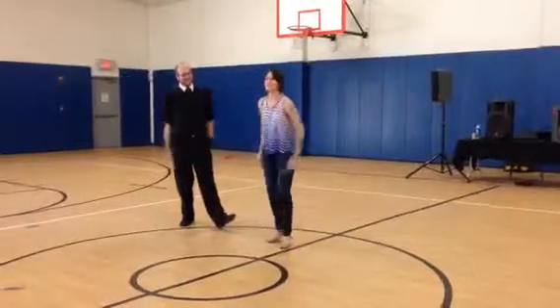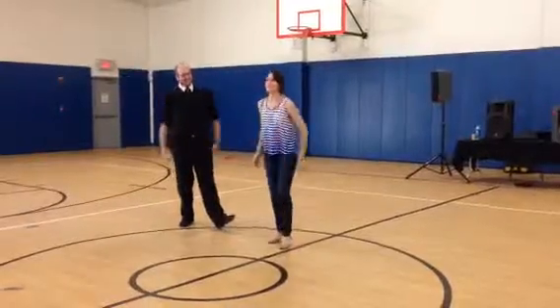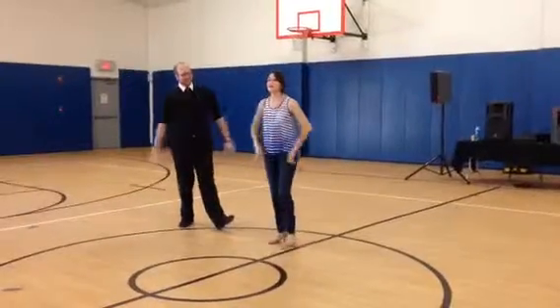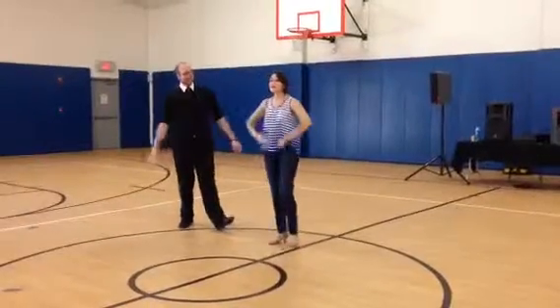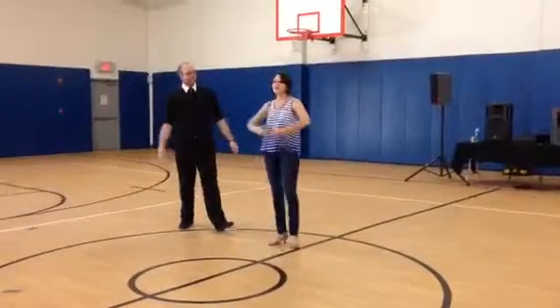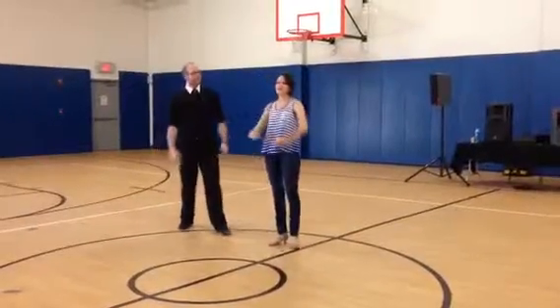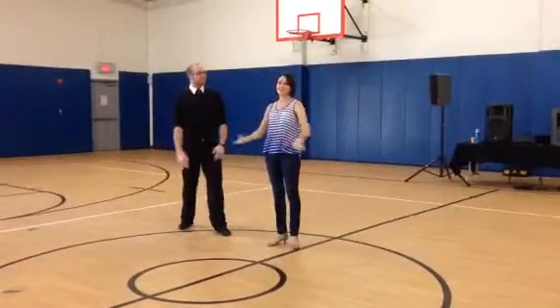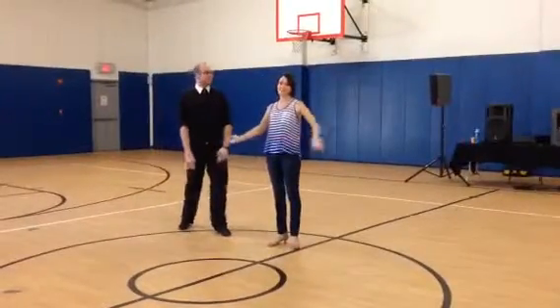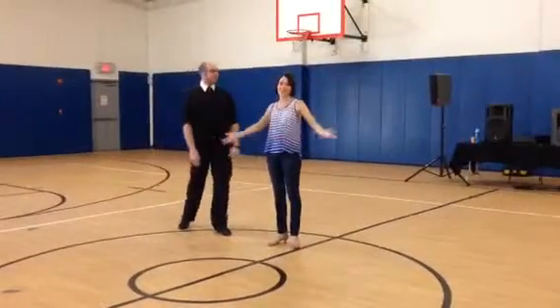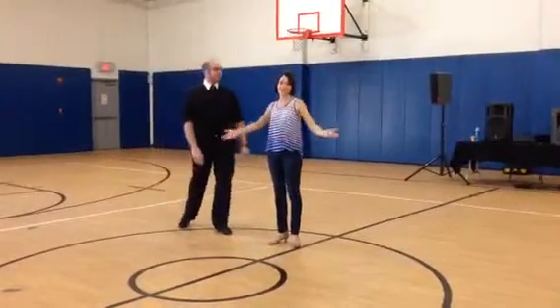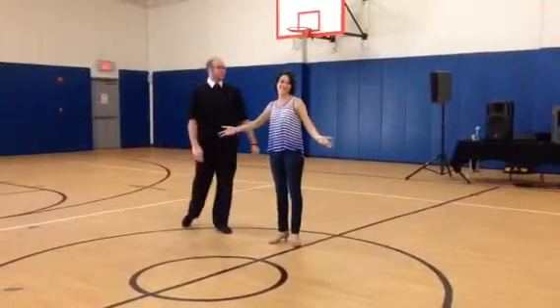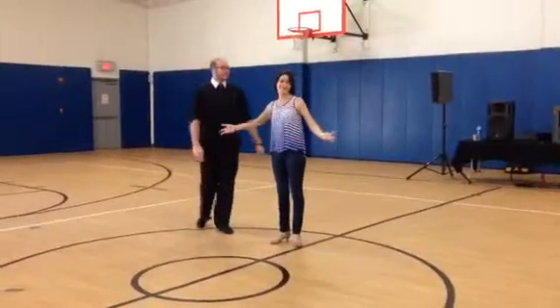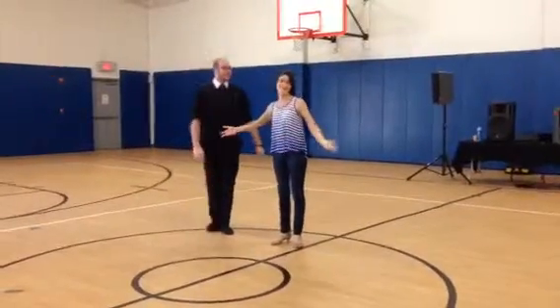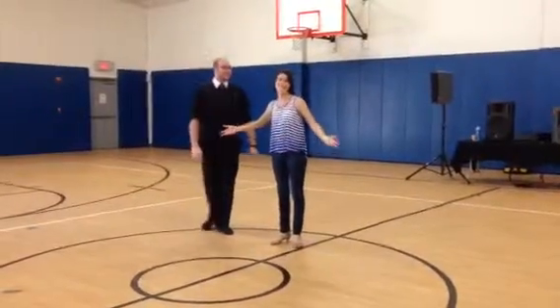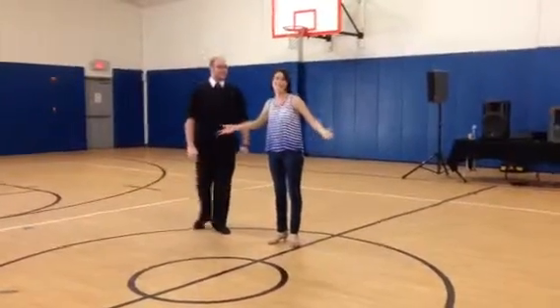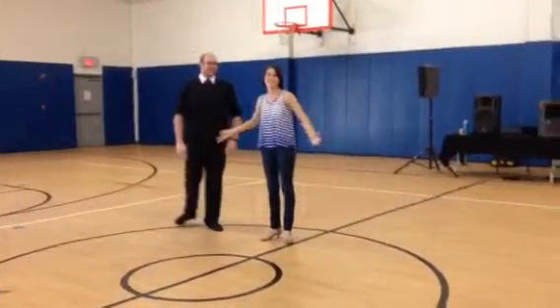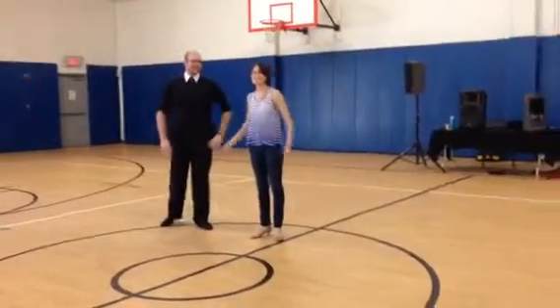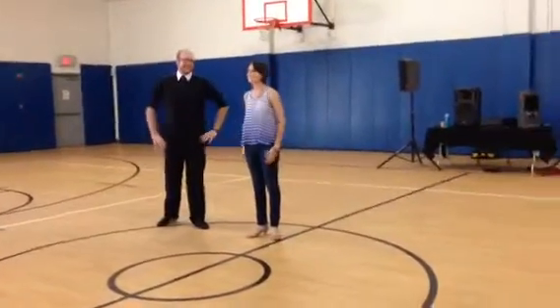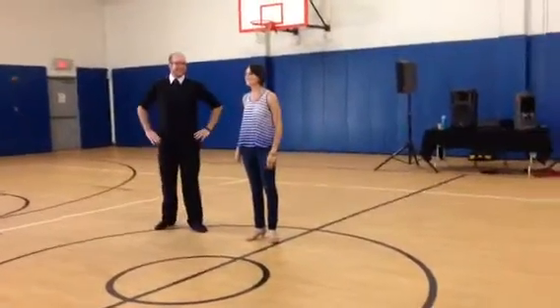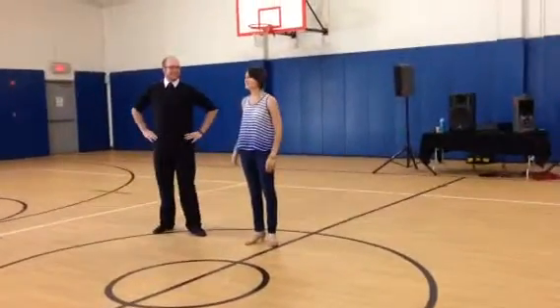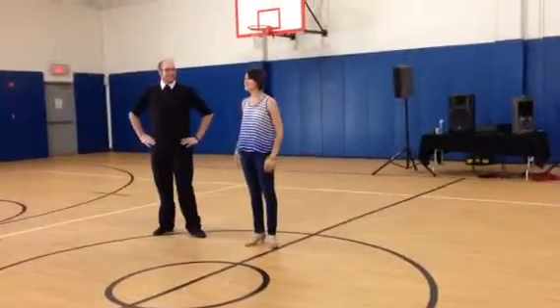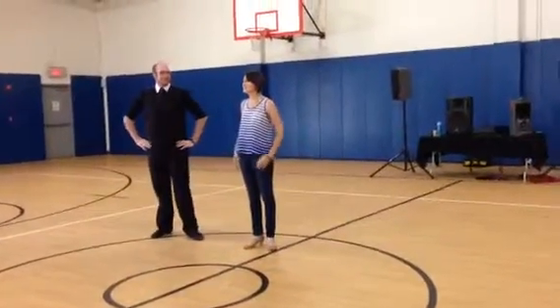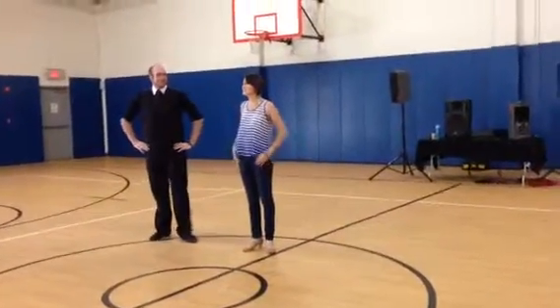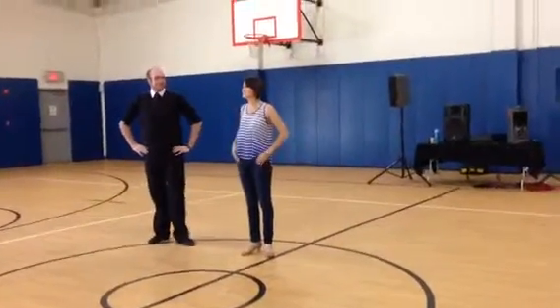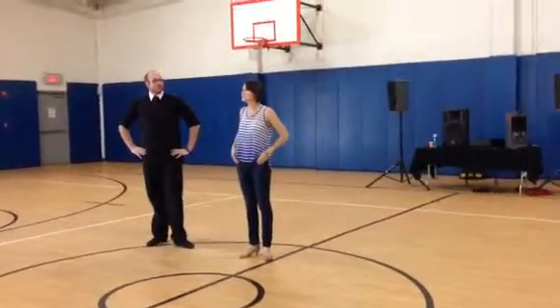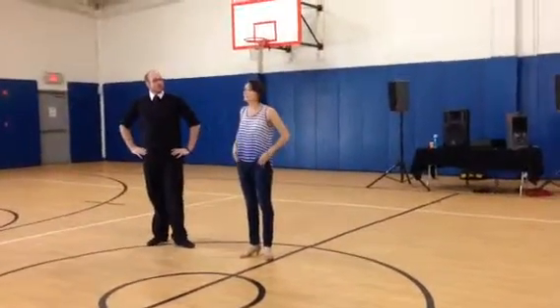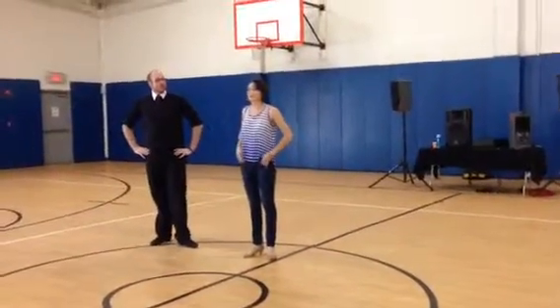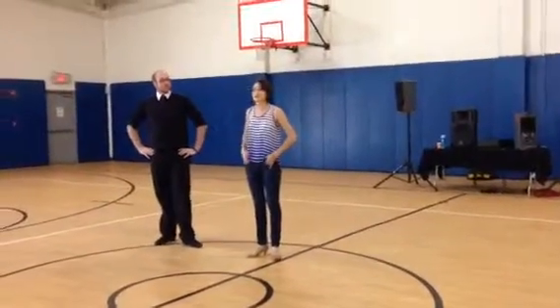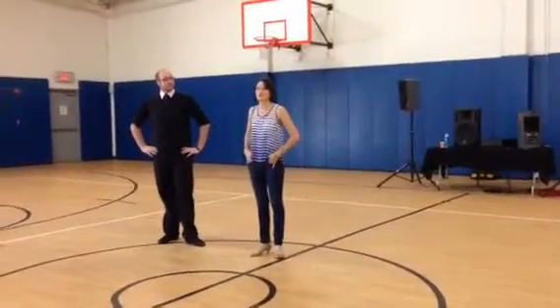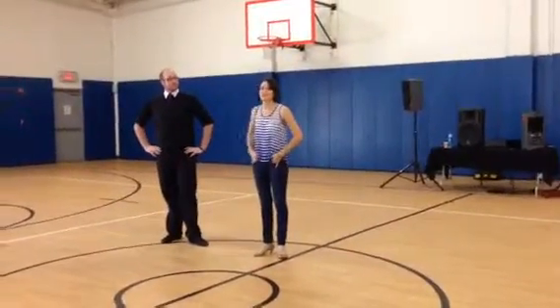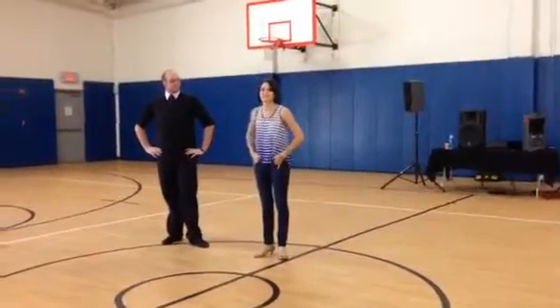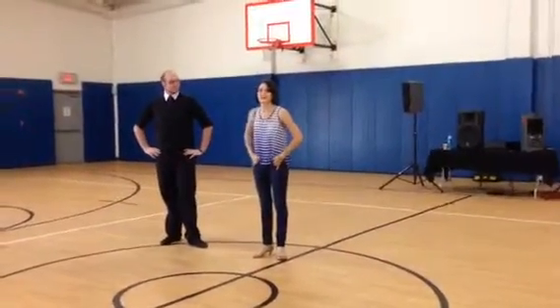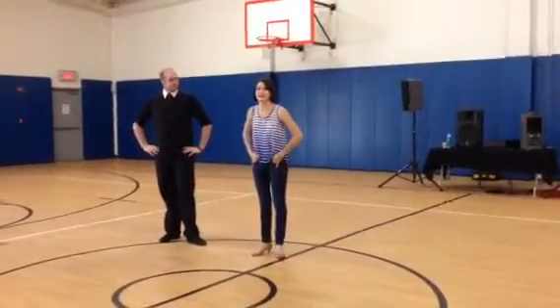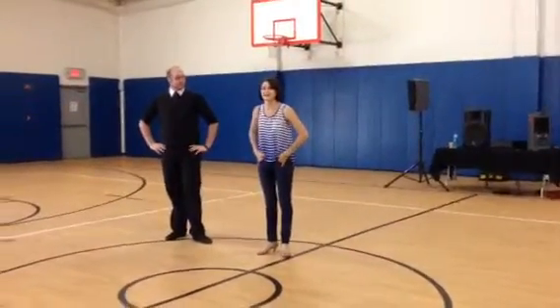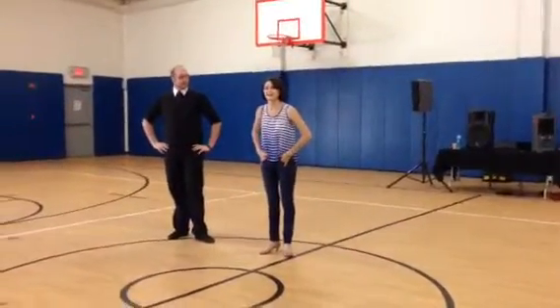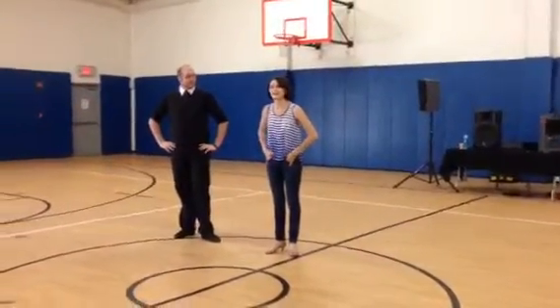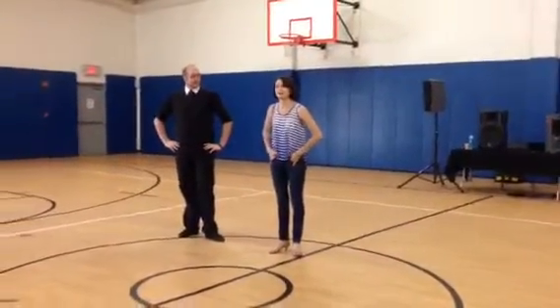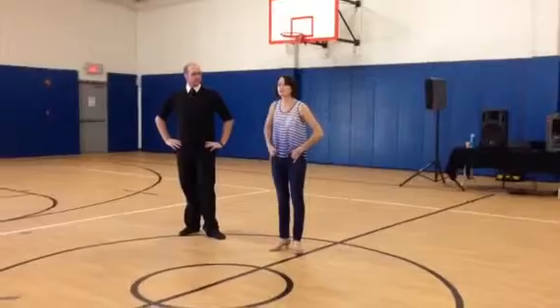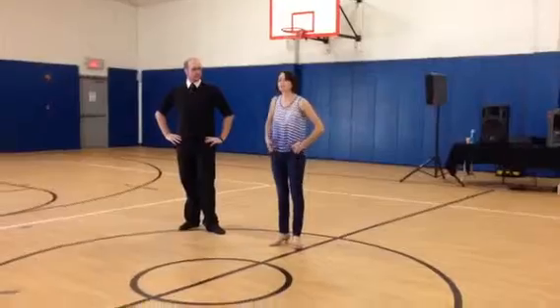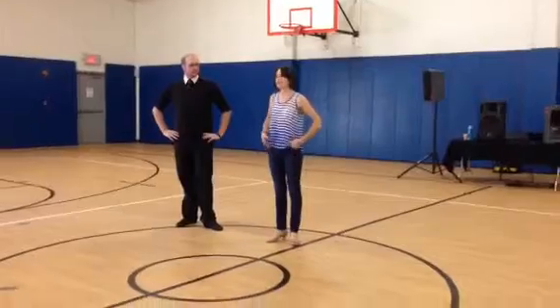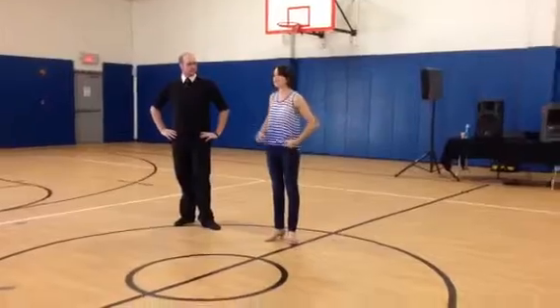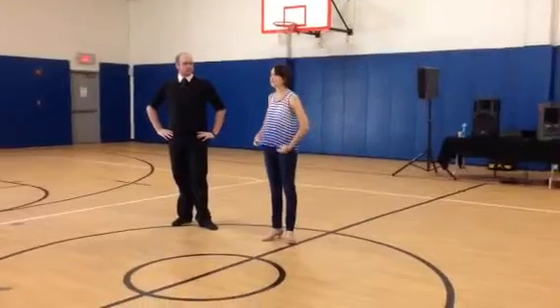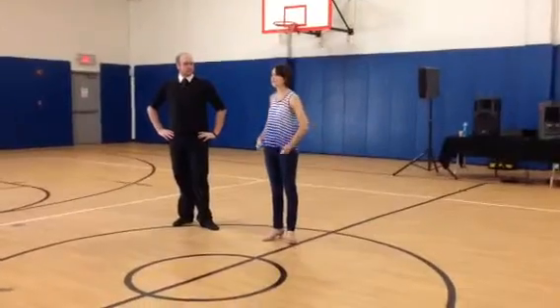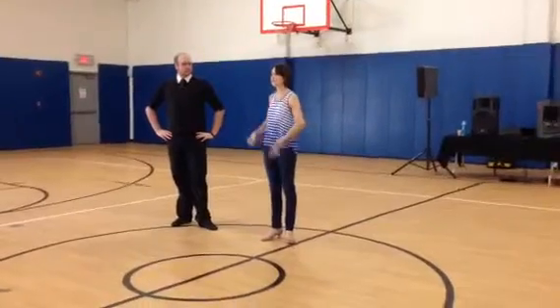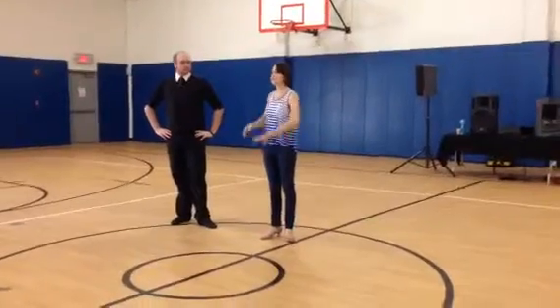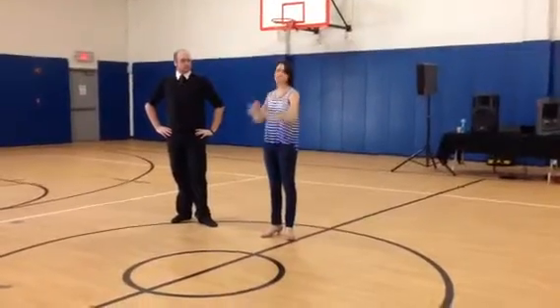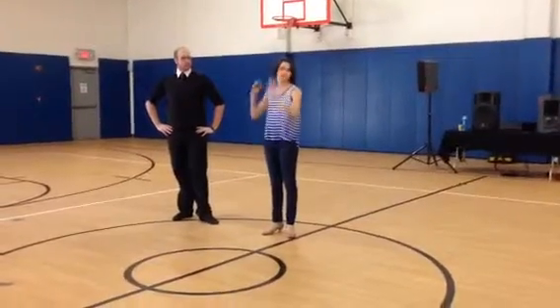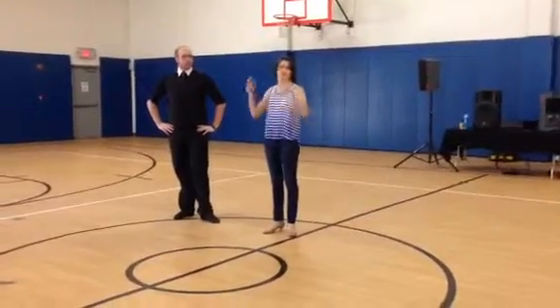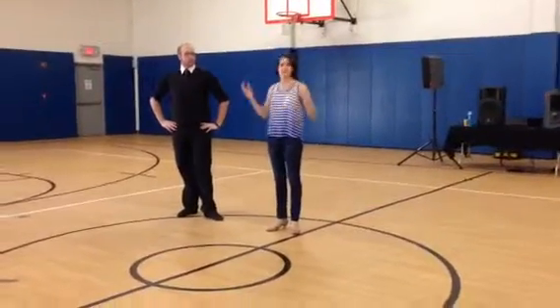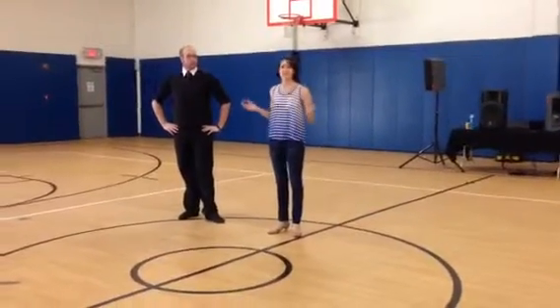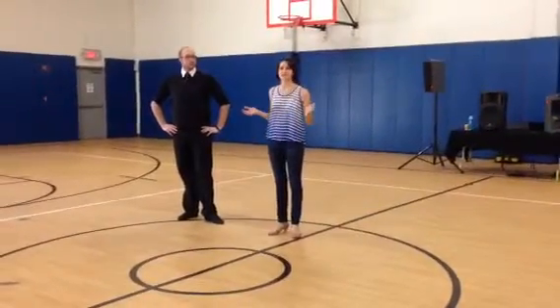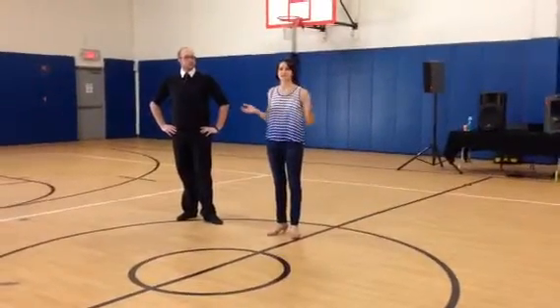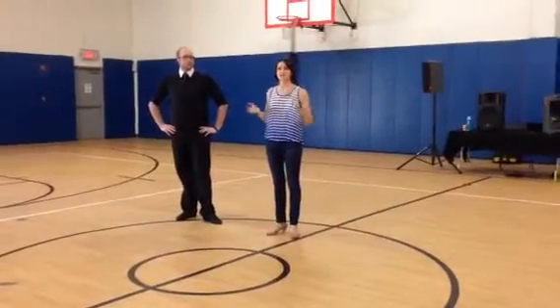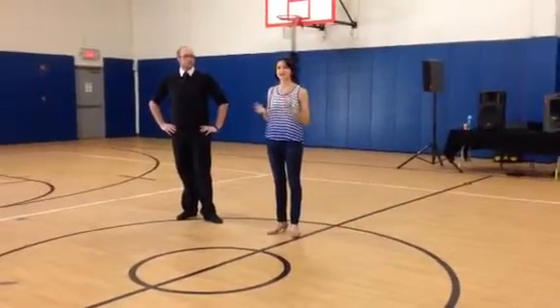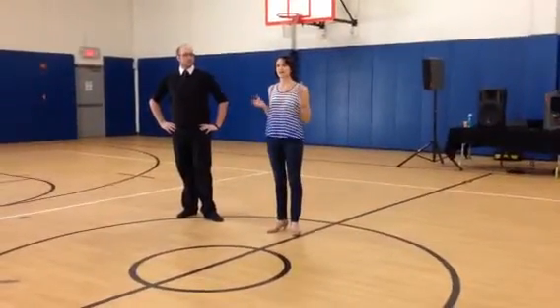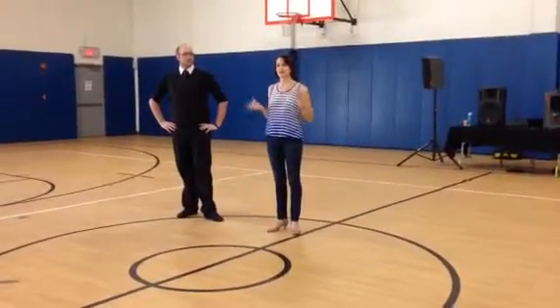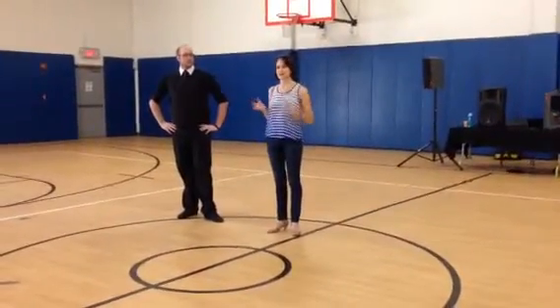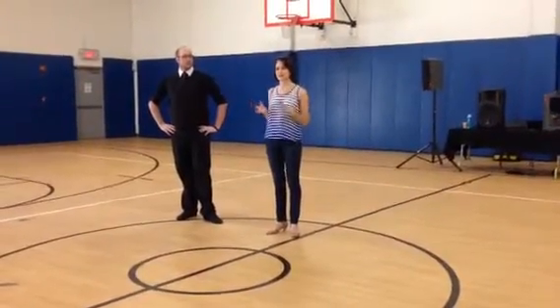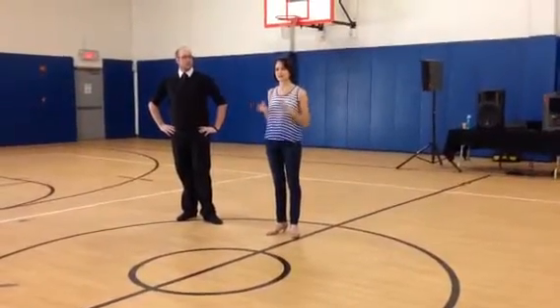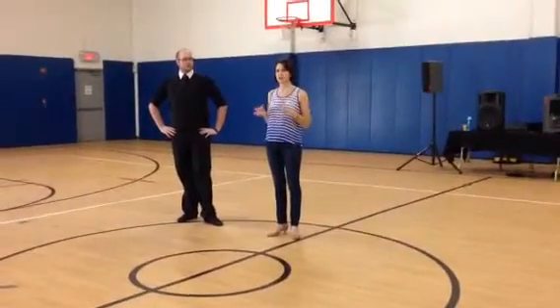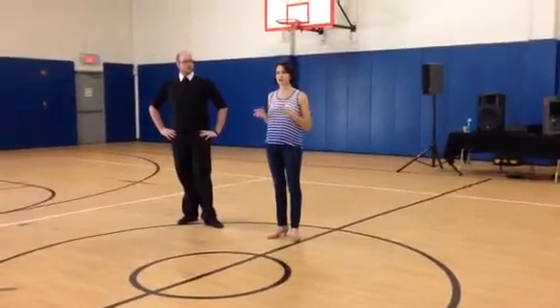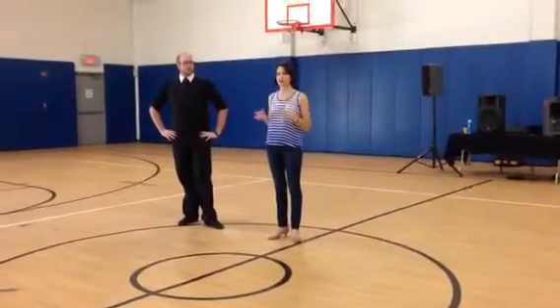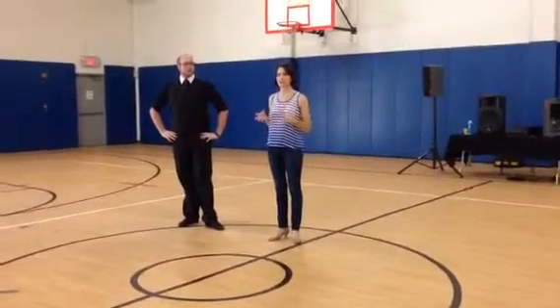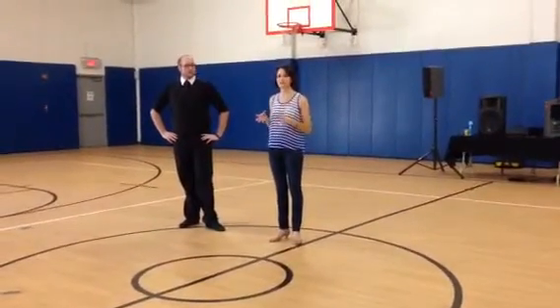Welcome to Dance Fest! This is Intermediate American Tango. I've put together a nice amalgamation for you guys.